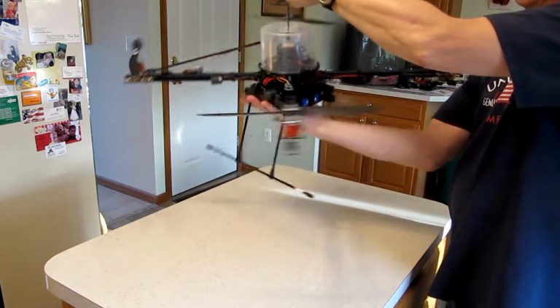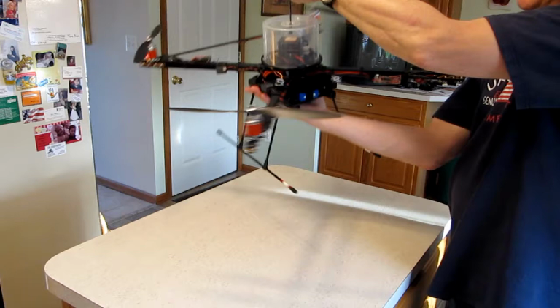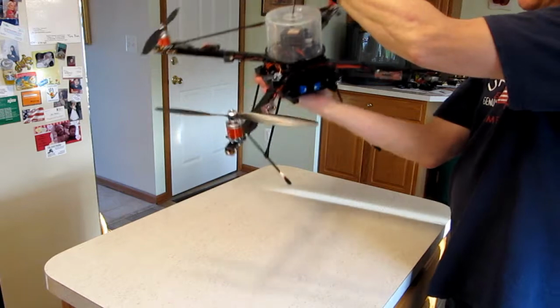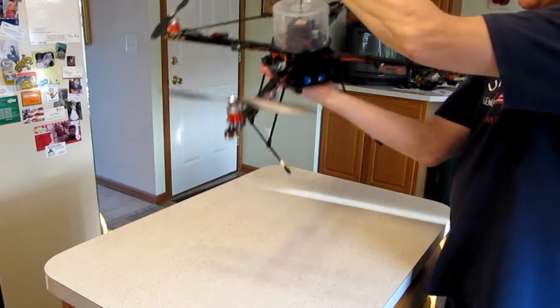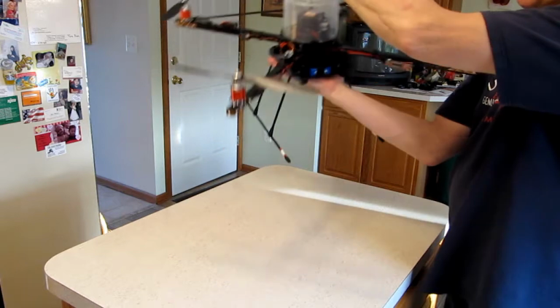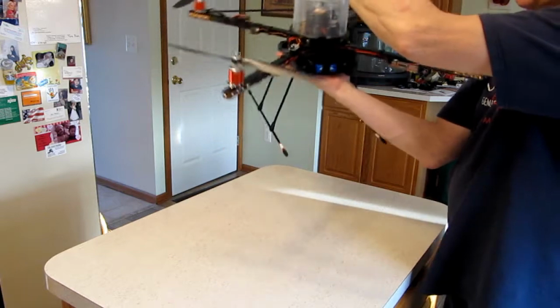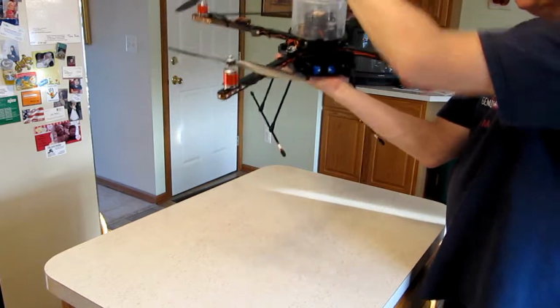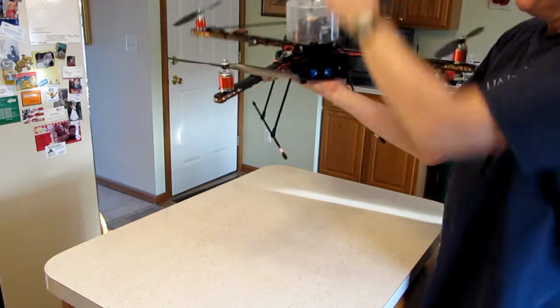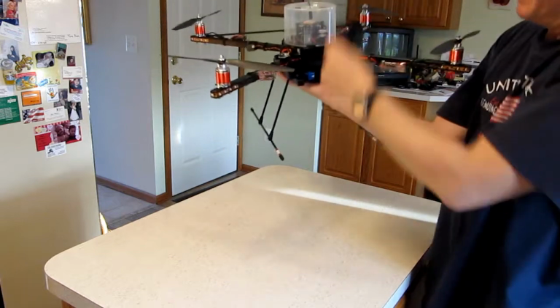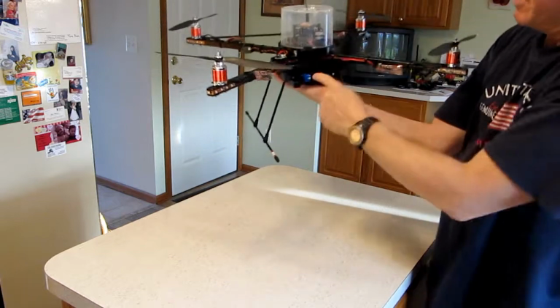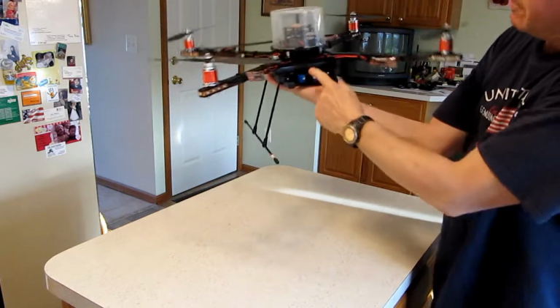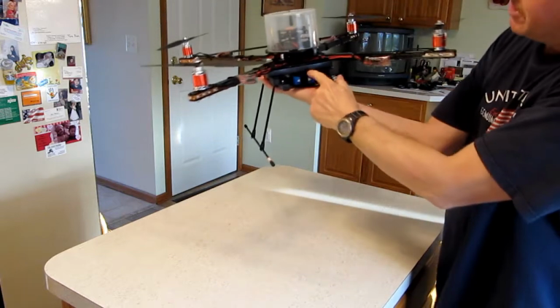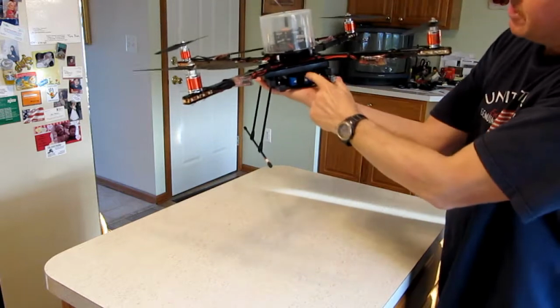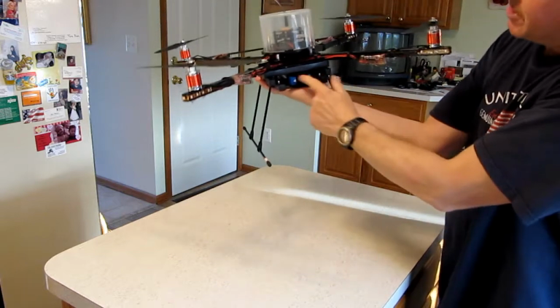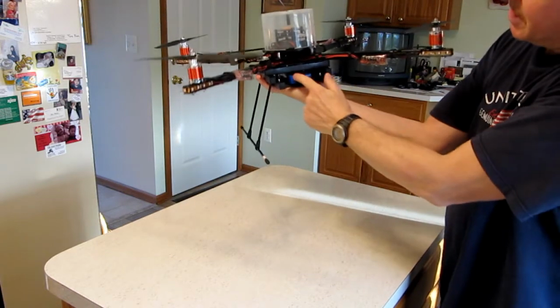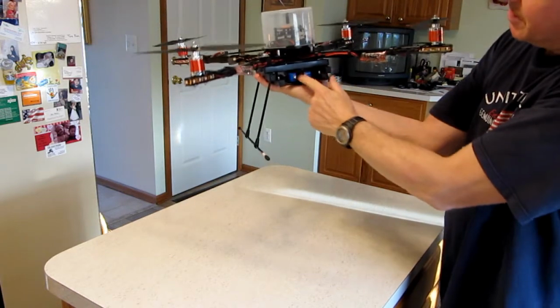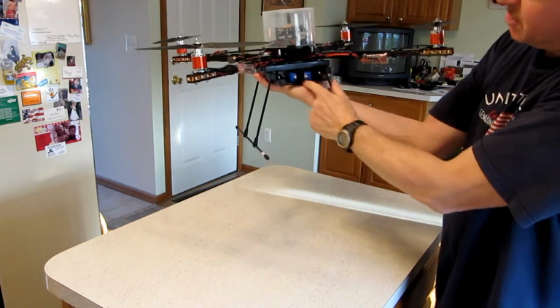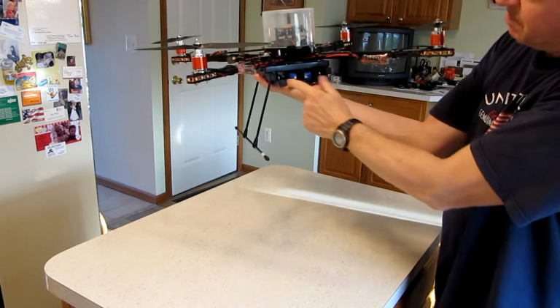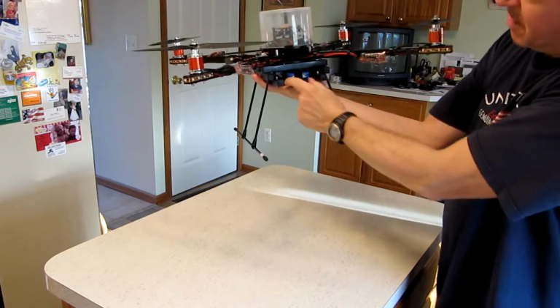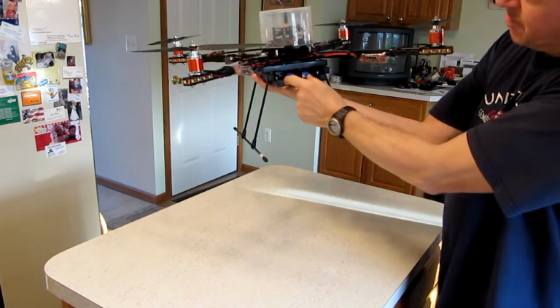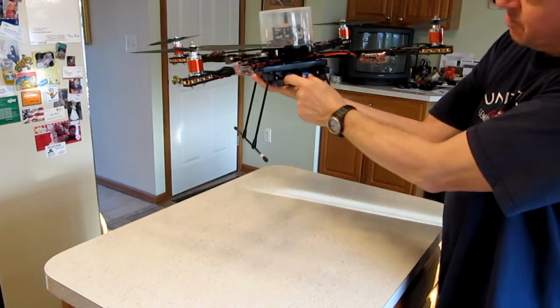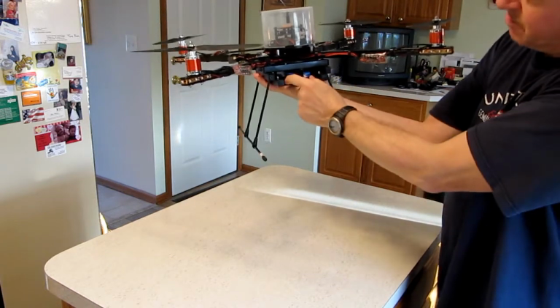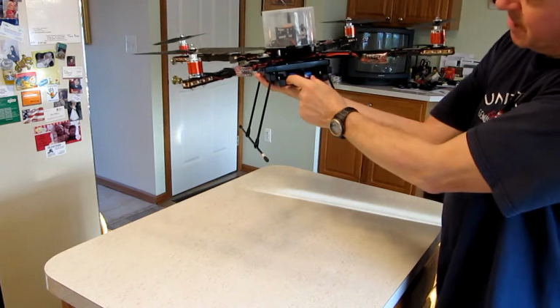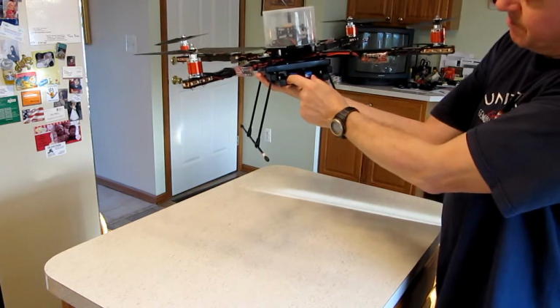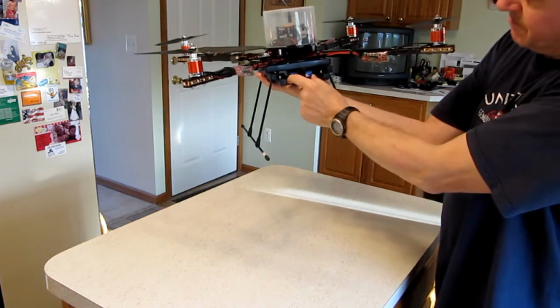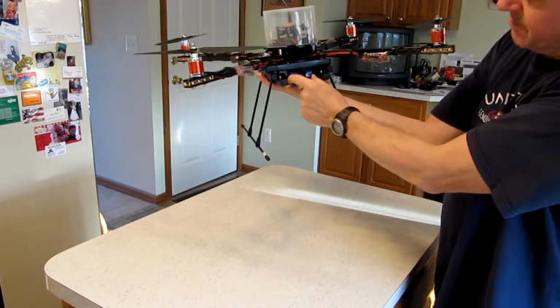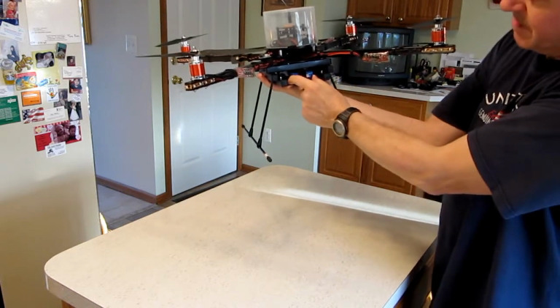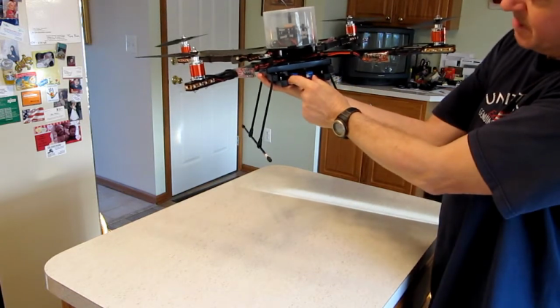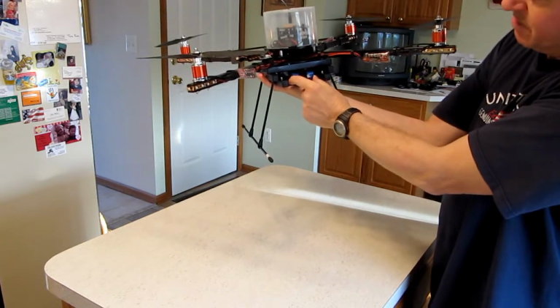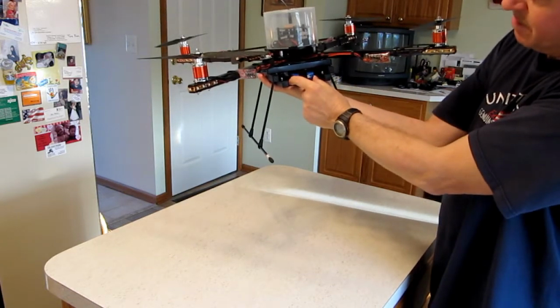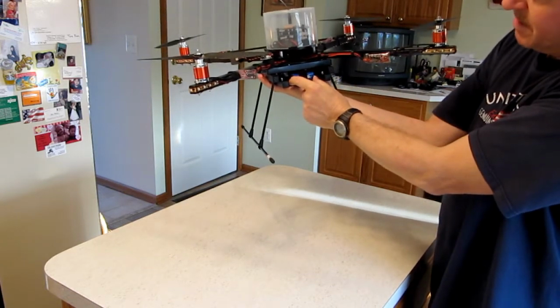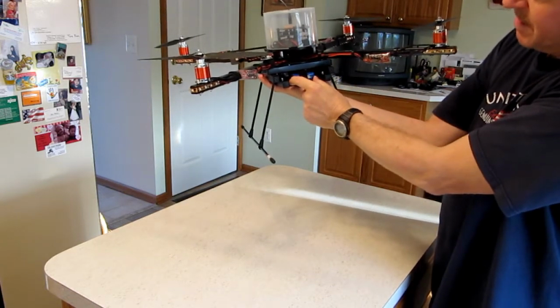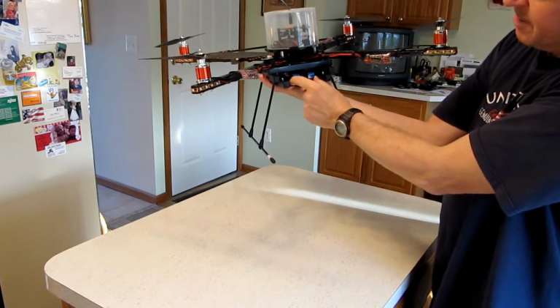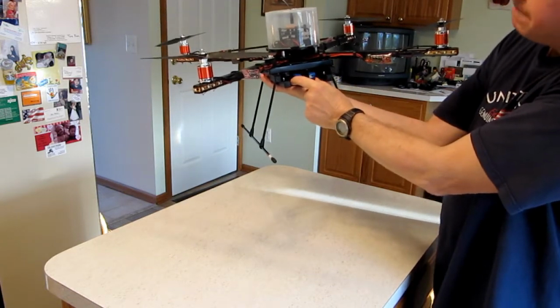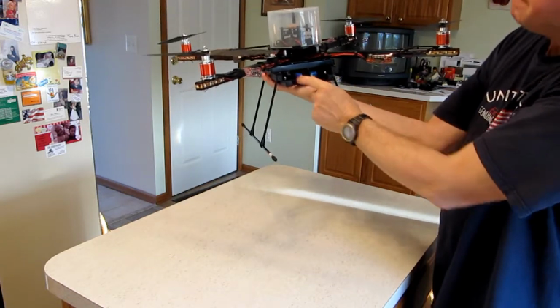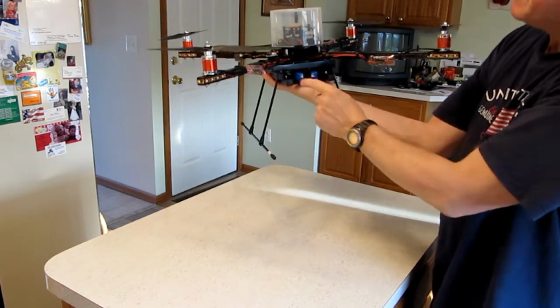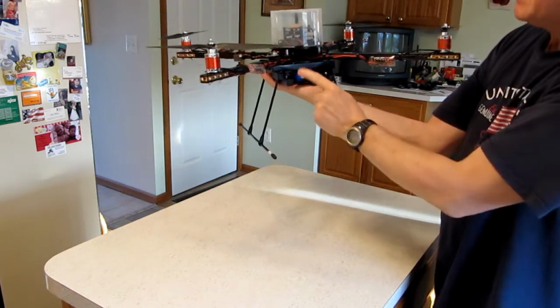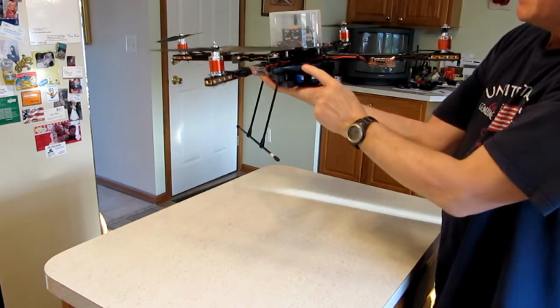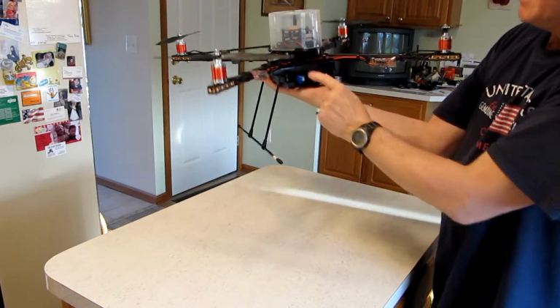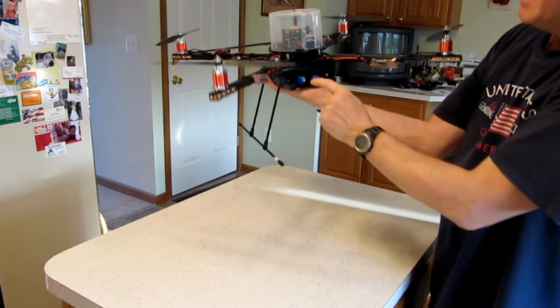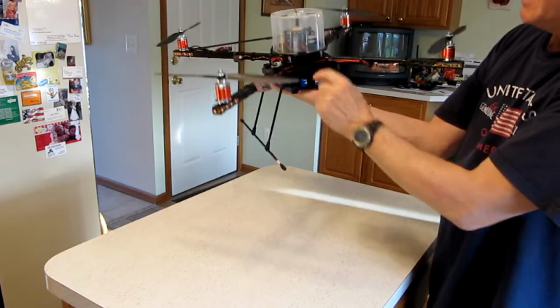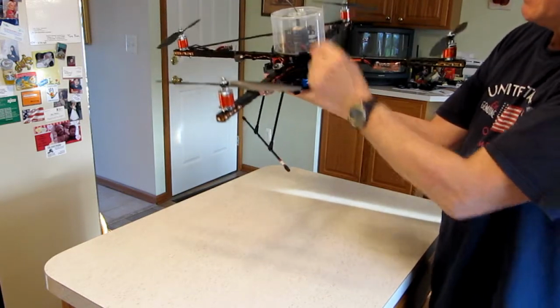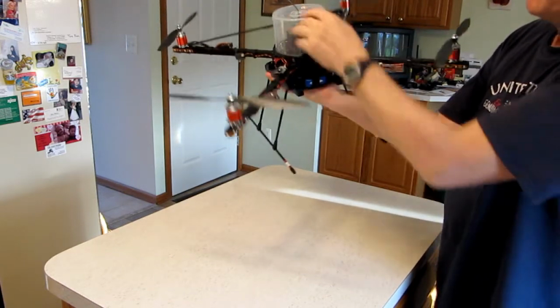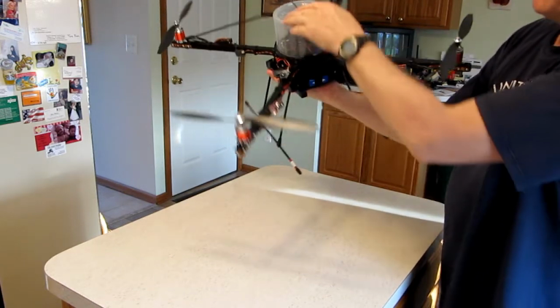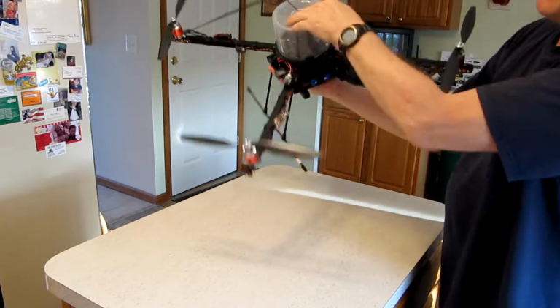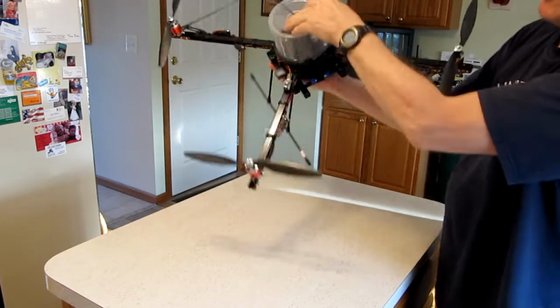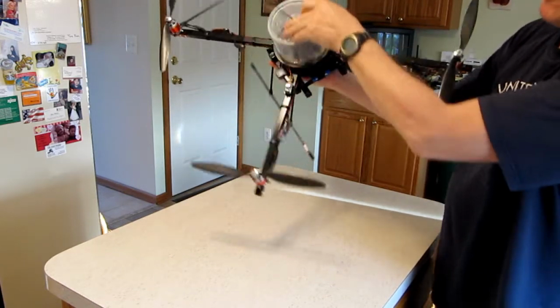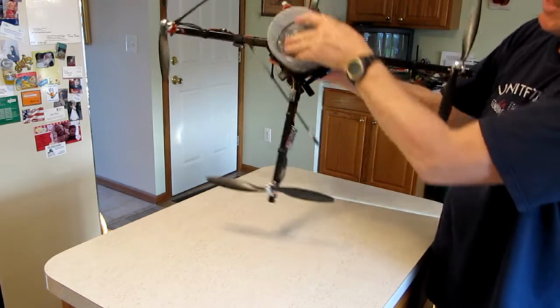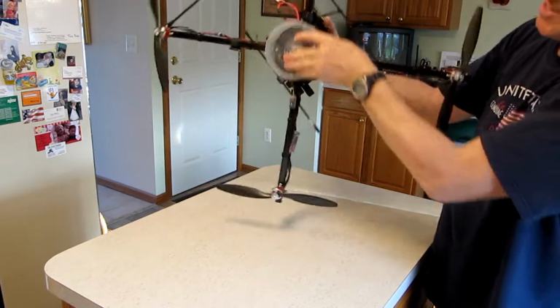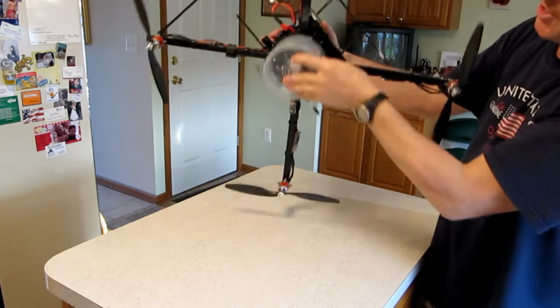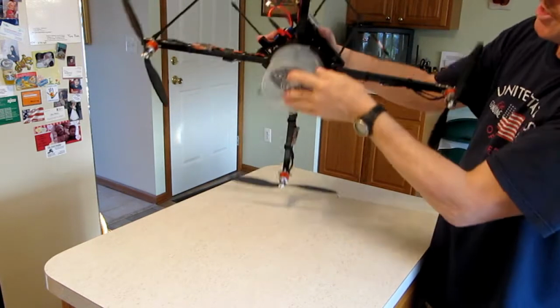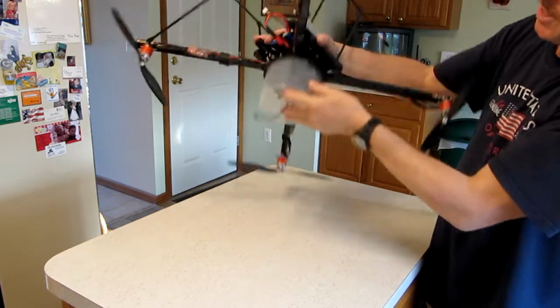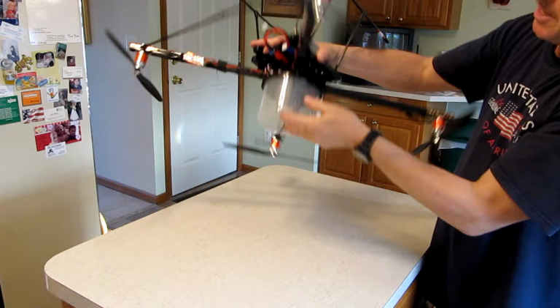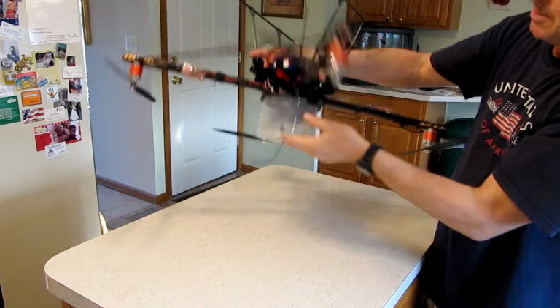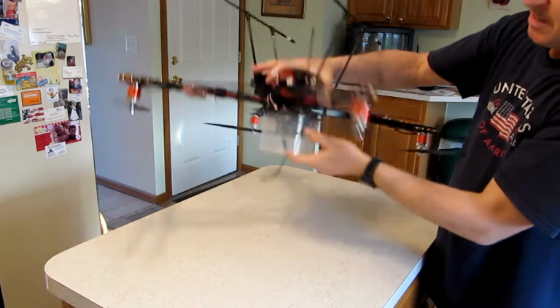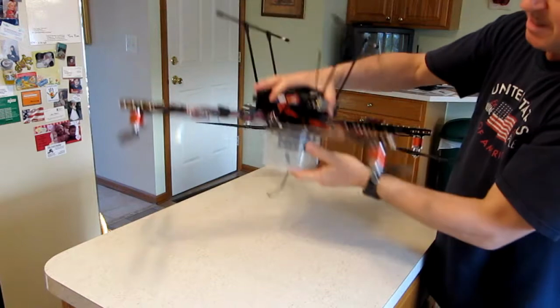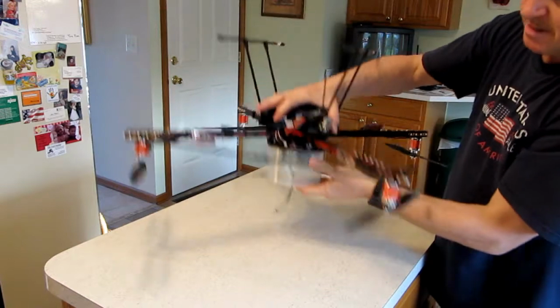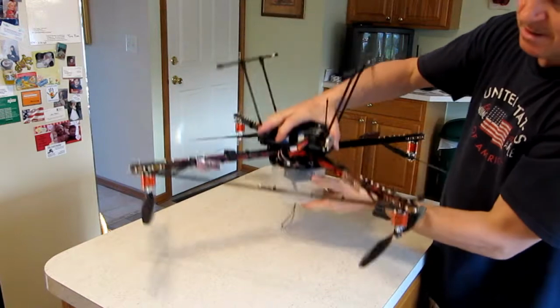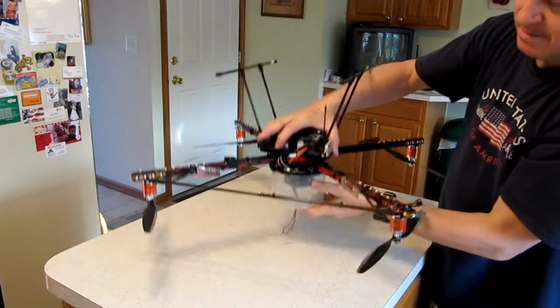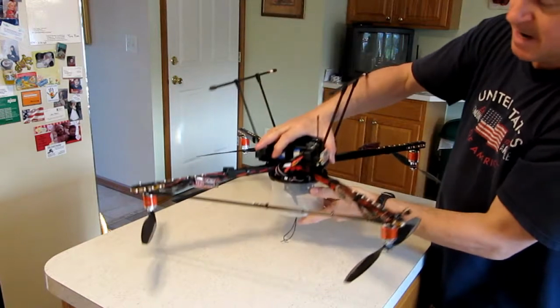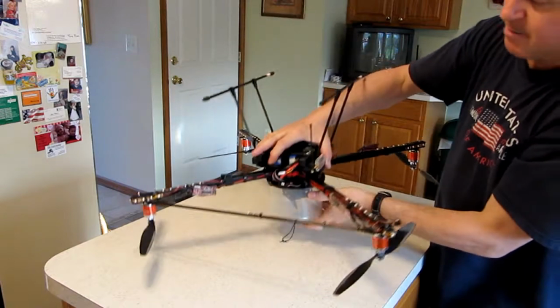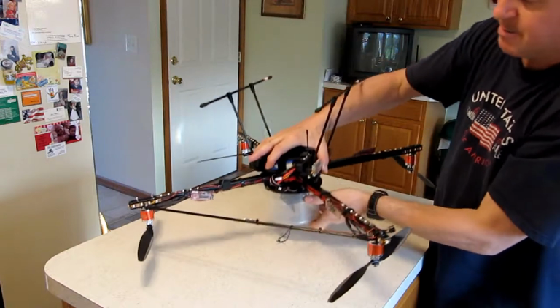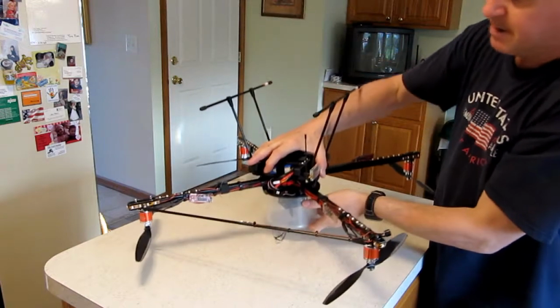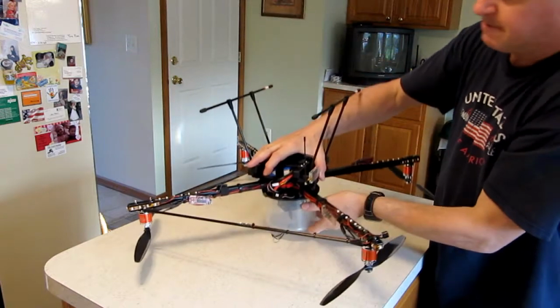As you can see, the battery is inside this modular type of design on the bottom, and I'll show you how we attach the camera mount.